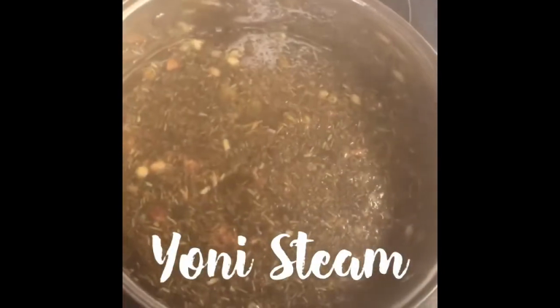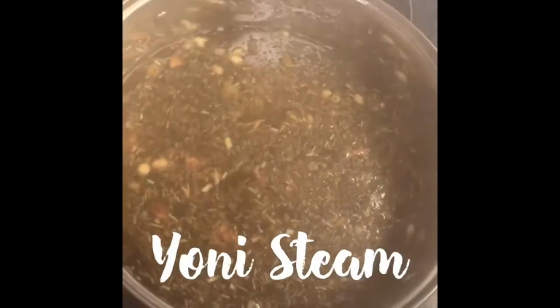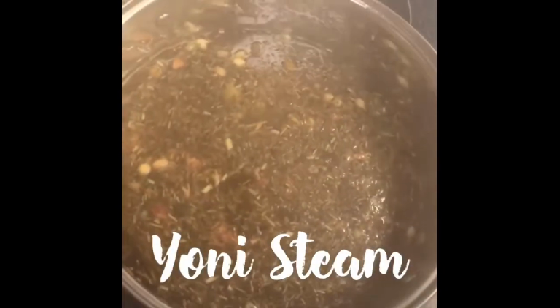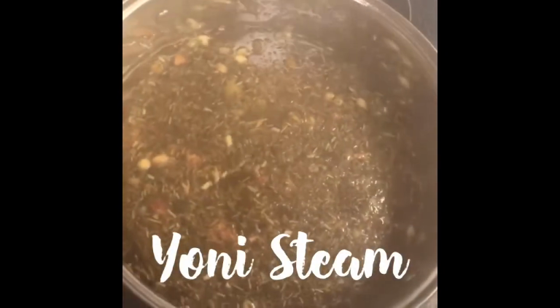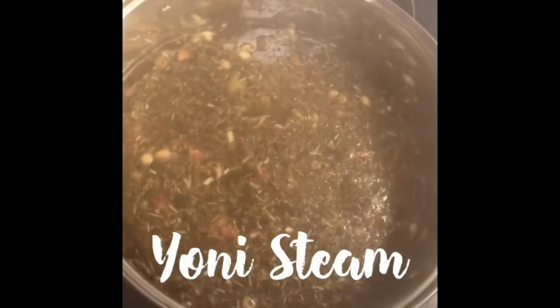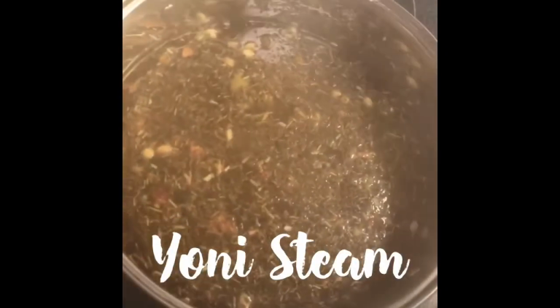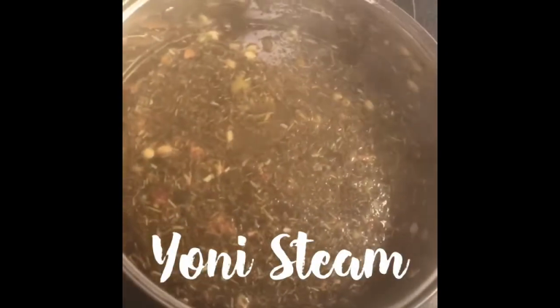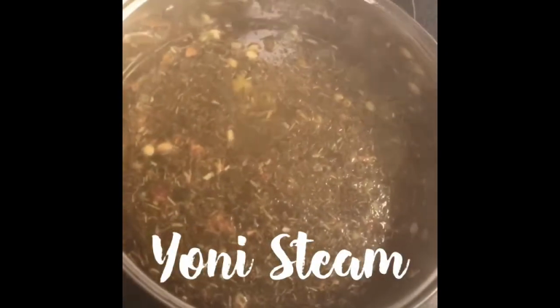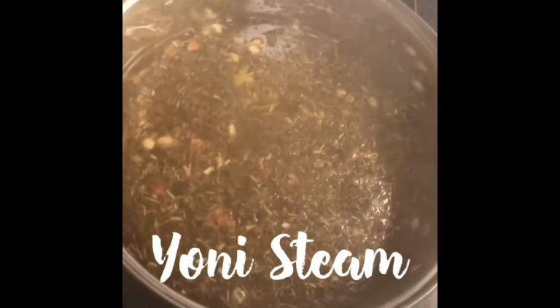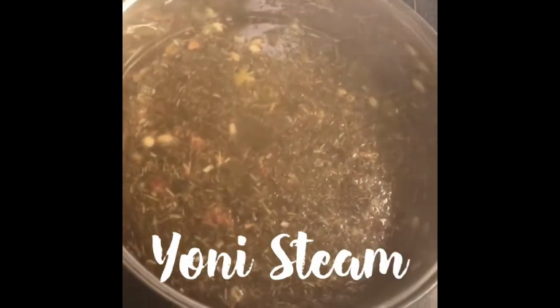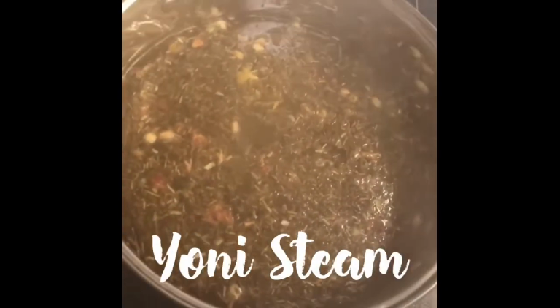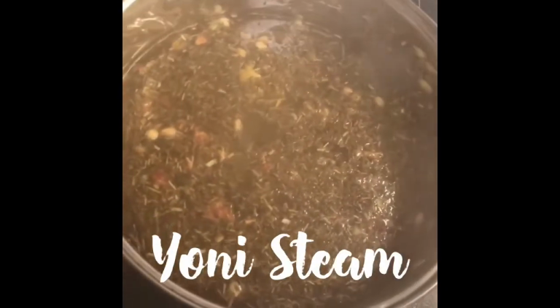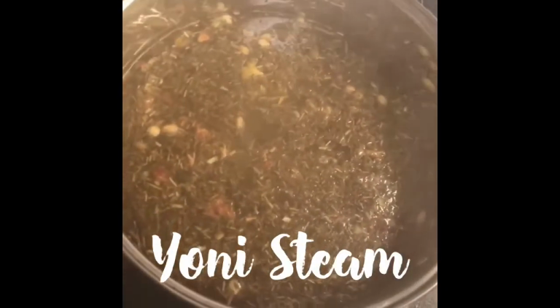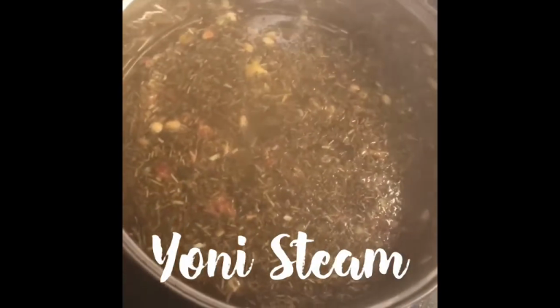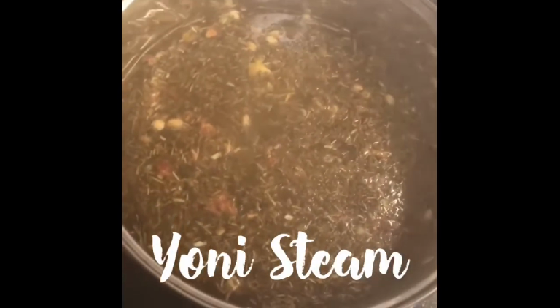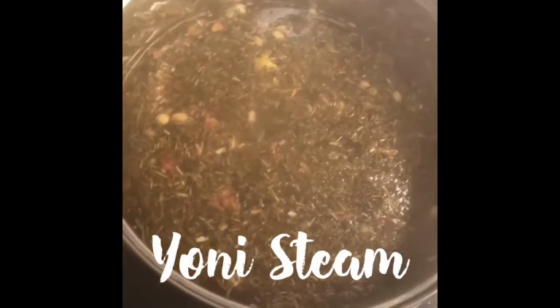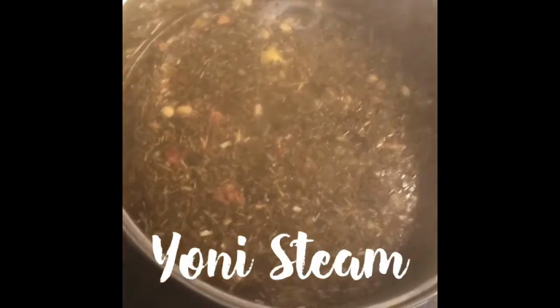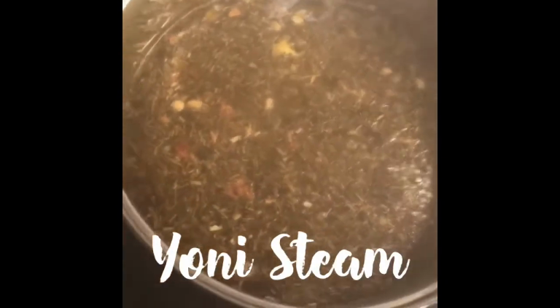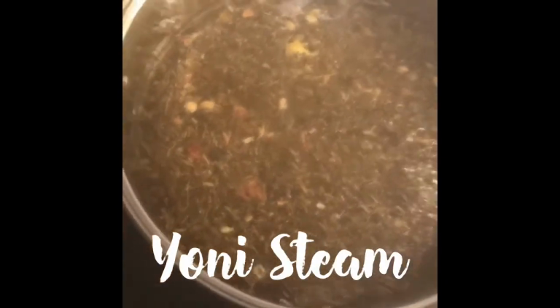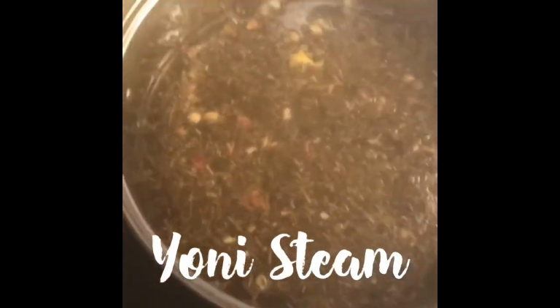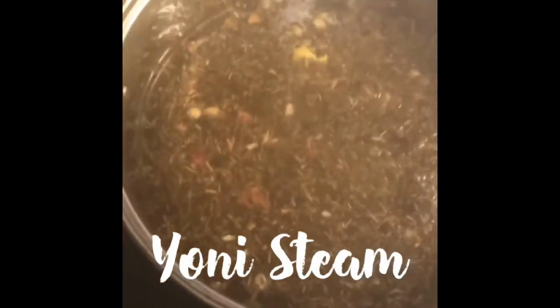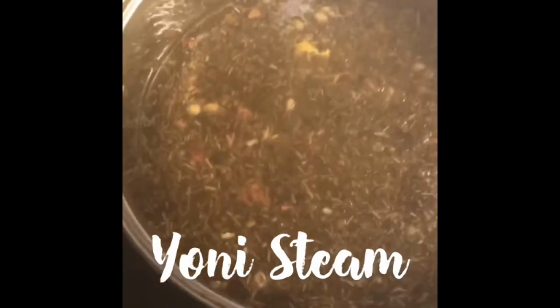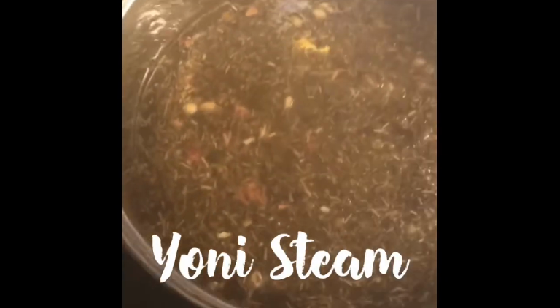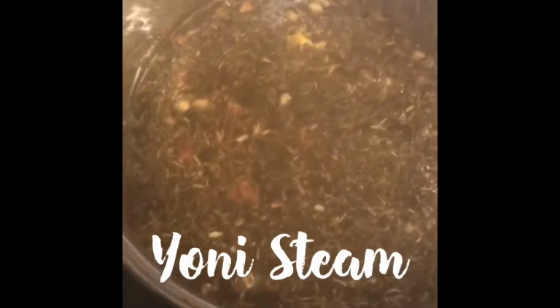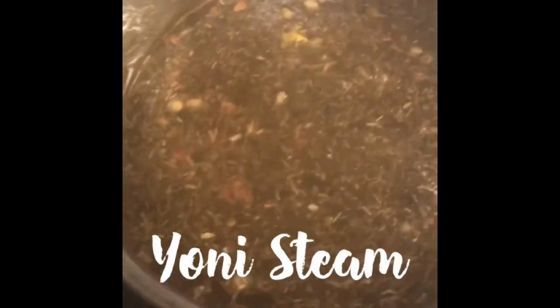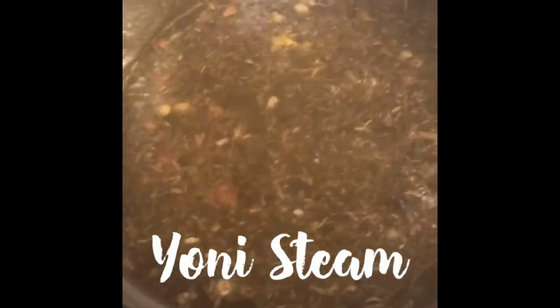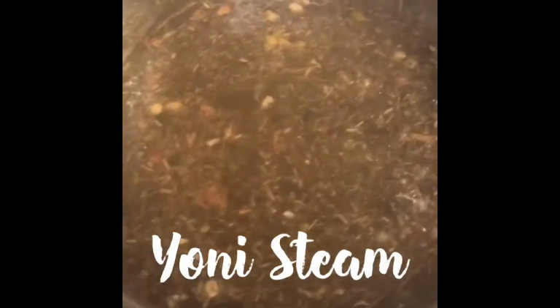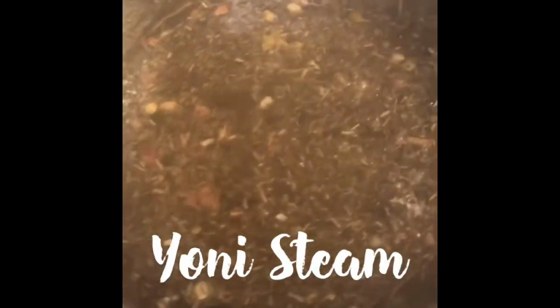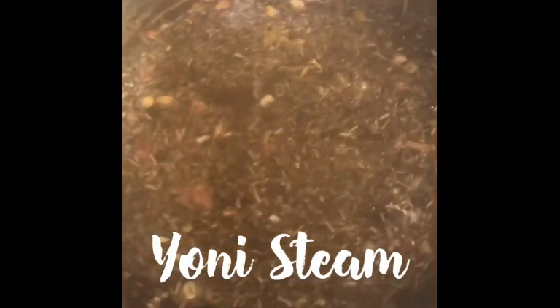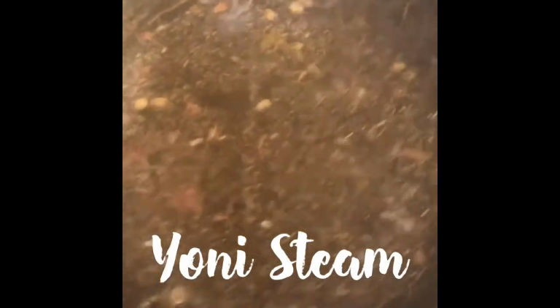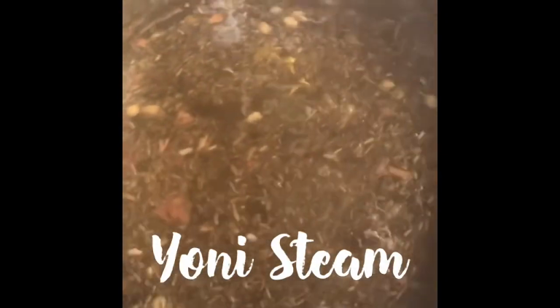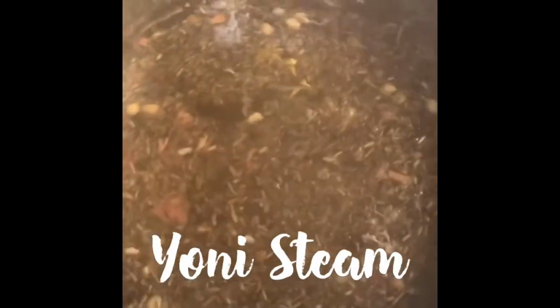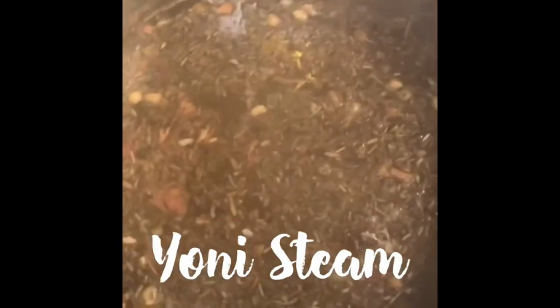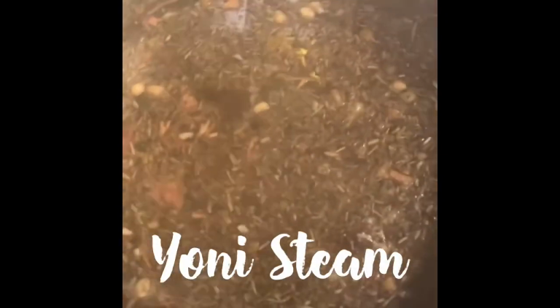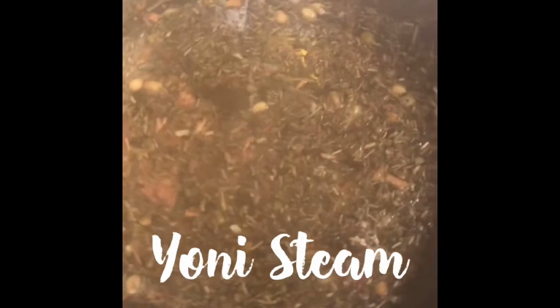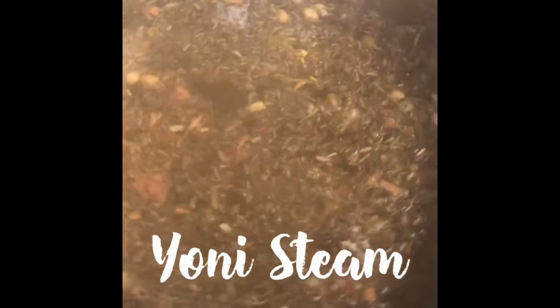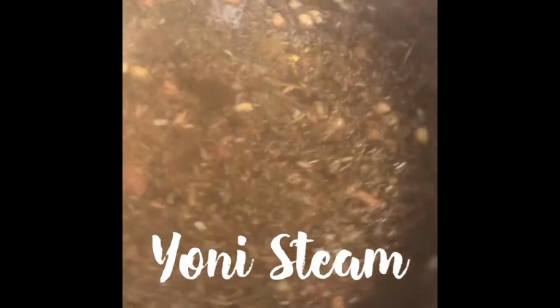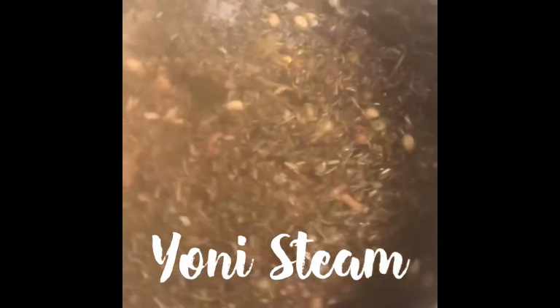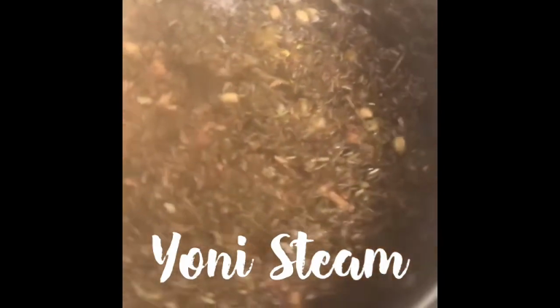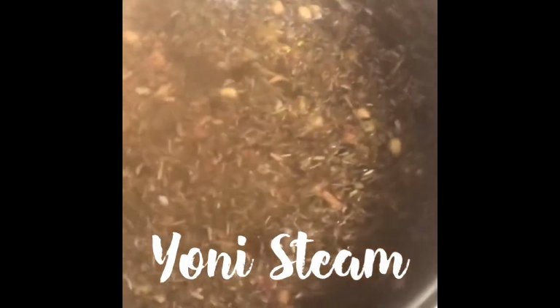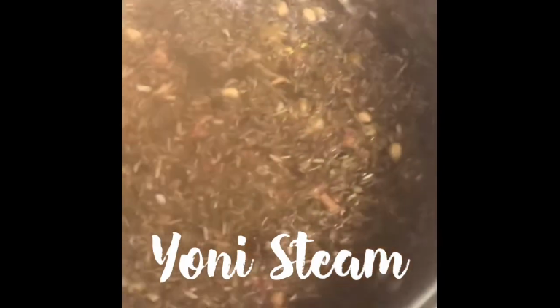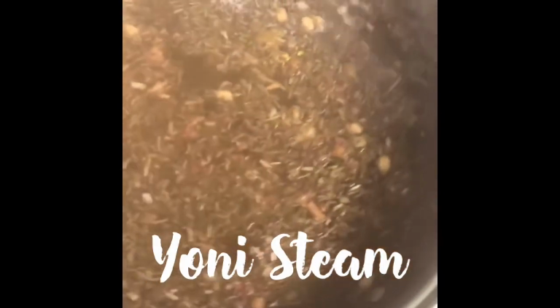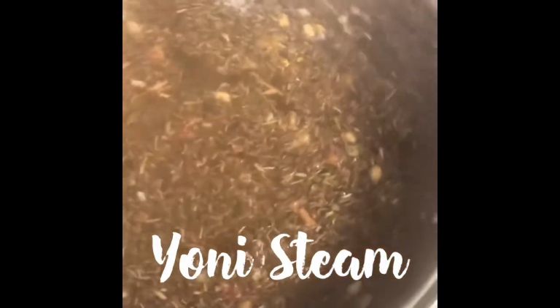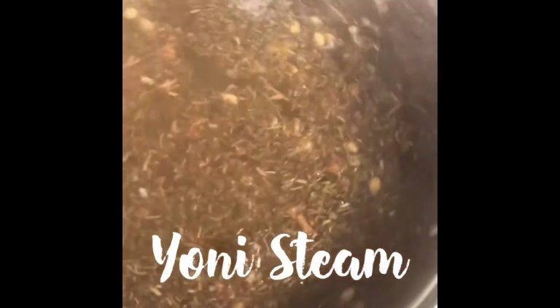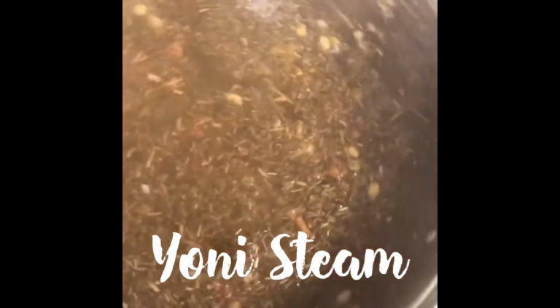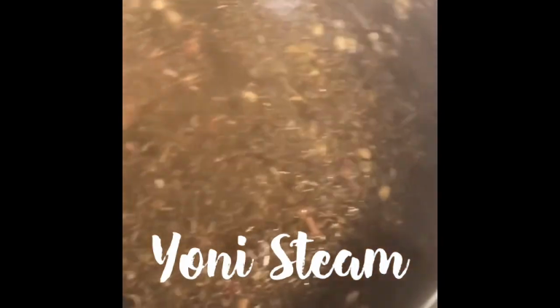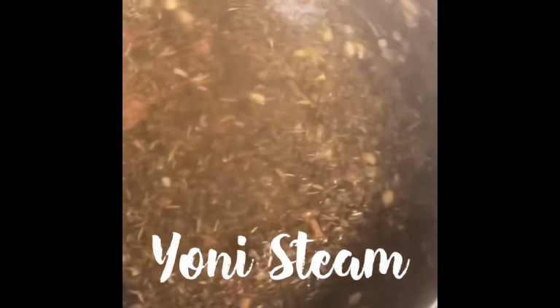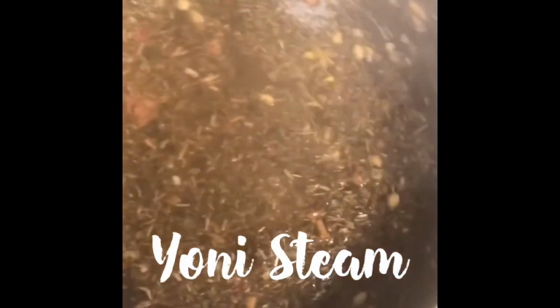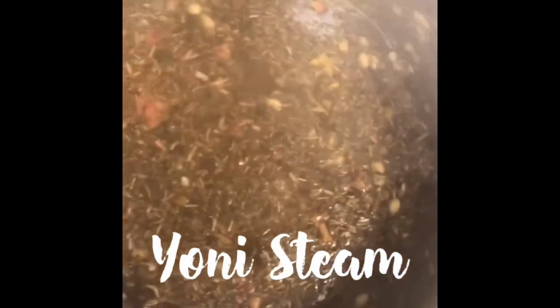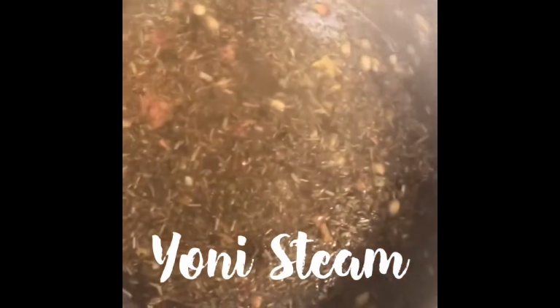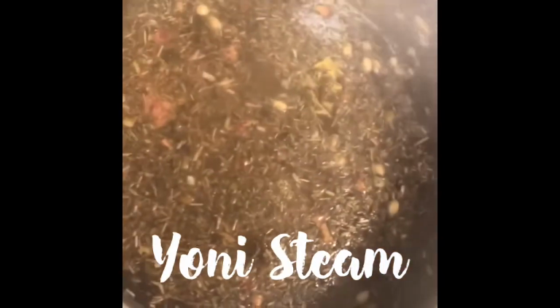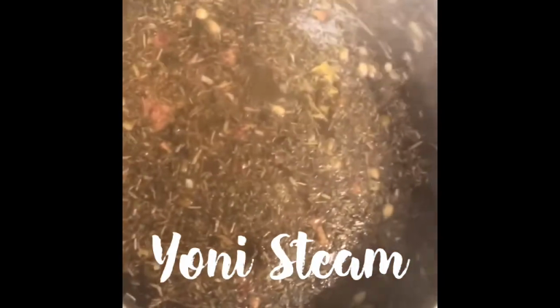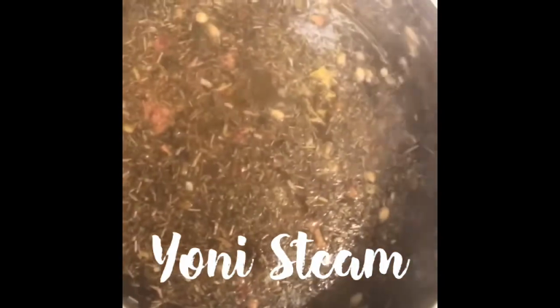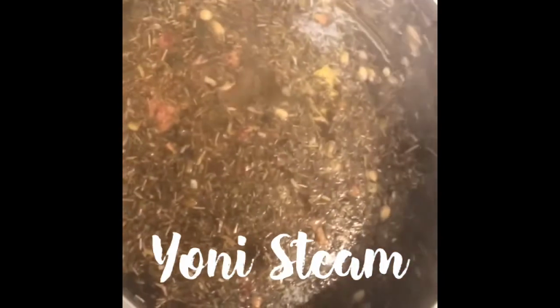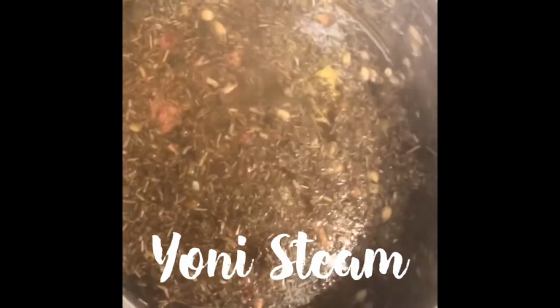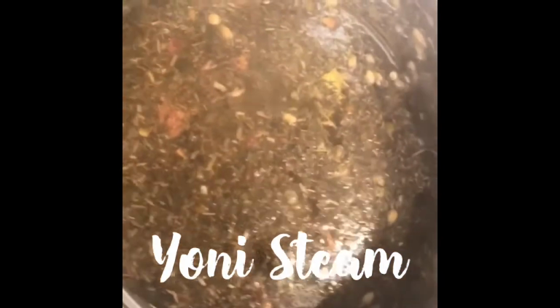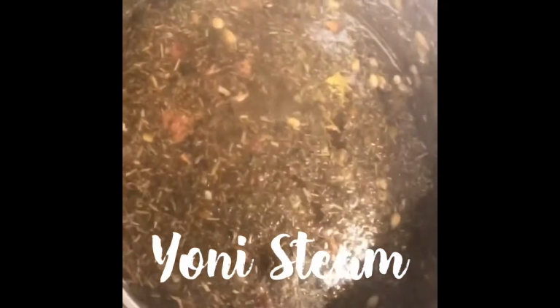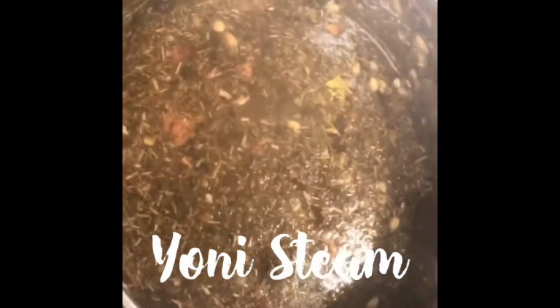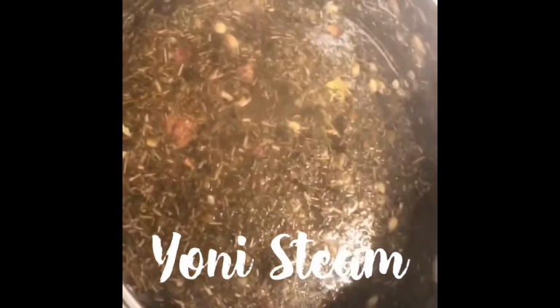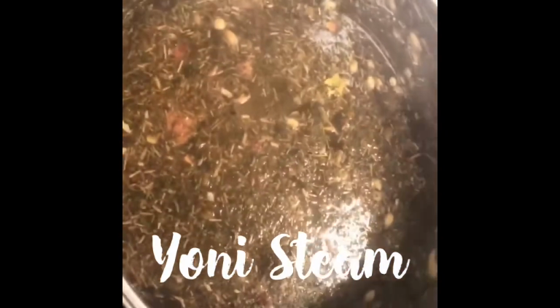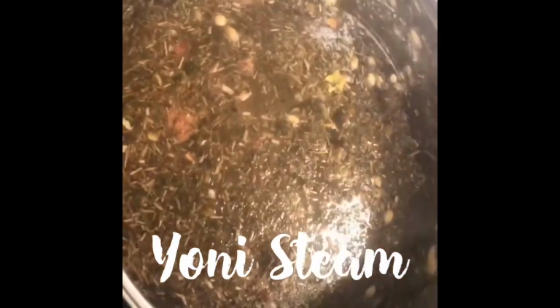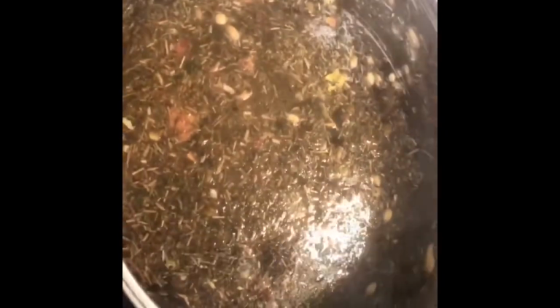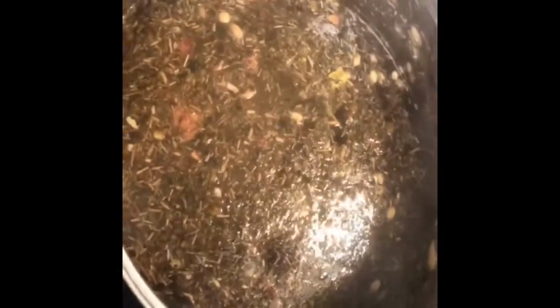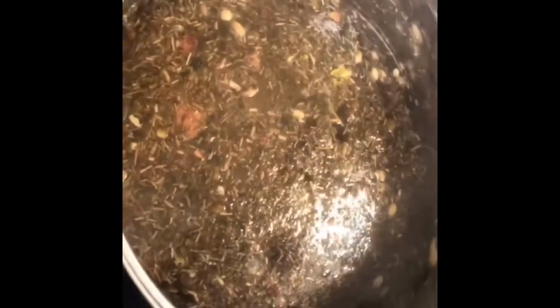I took a handful of herbs, let it boil for about five minutes, covered it, and let it steep for about another minute or two.